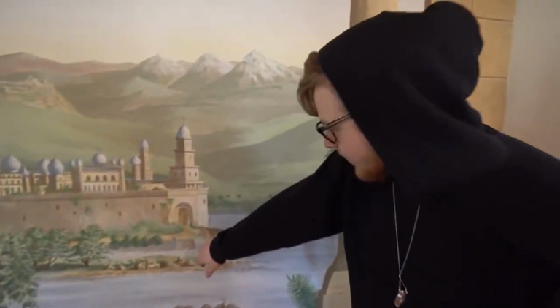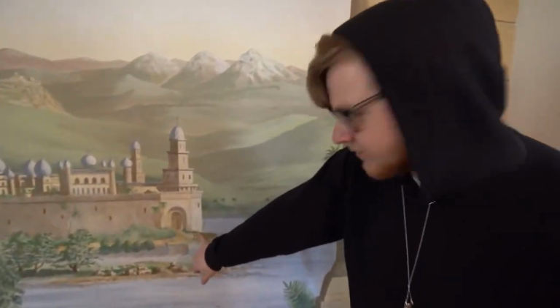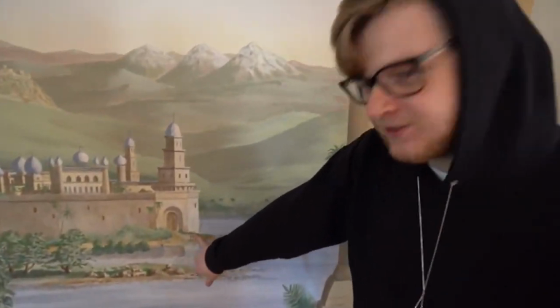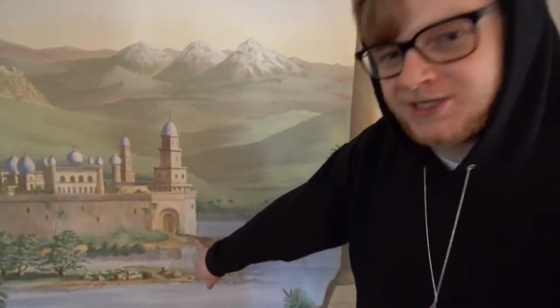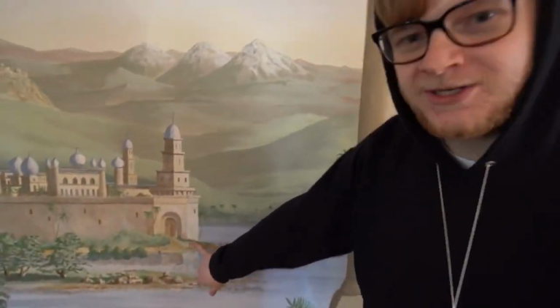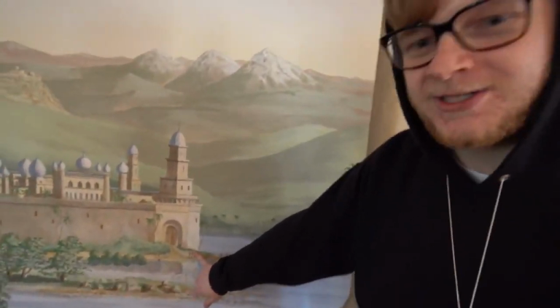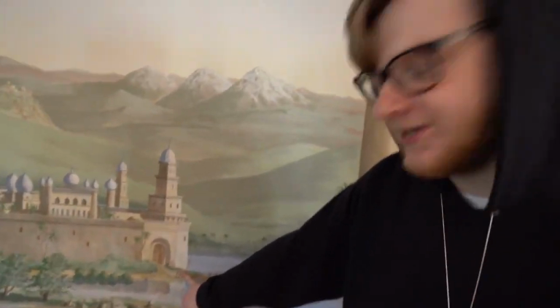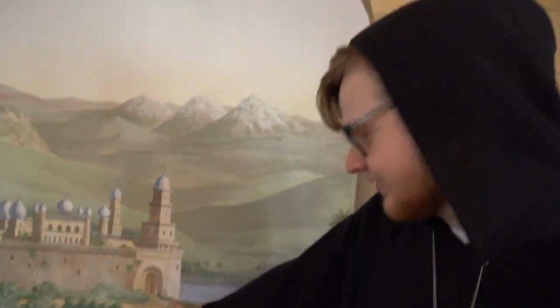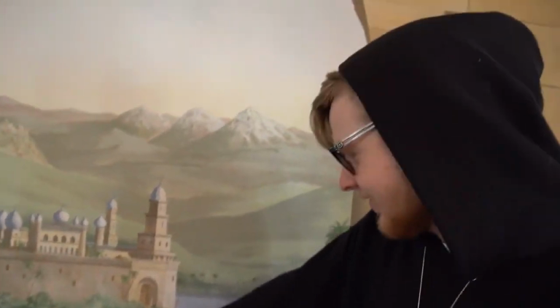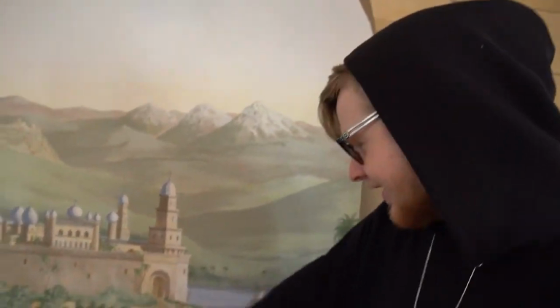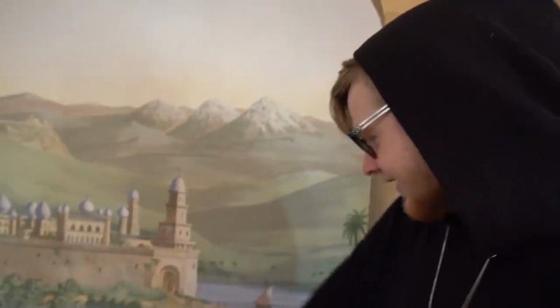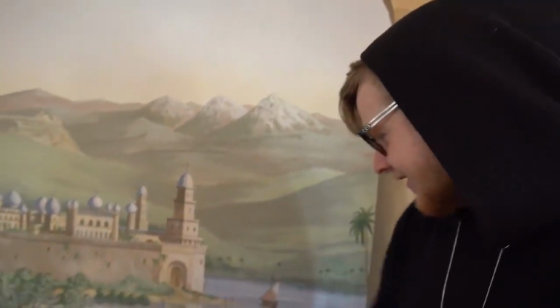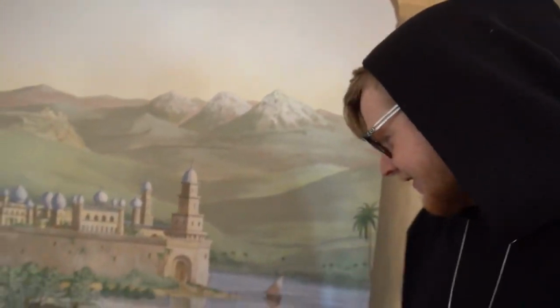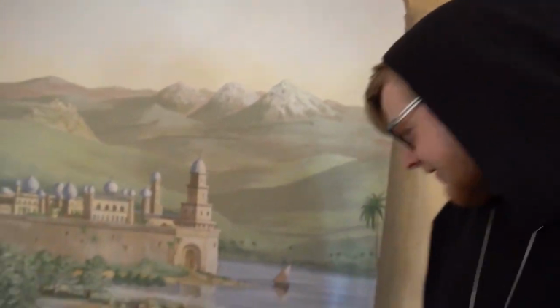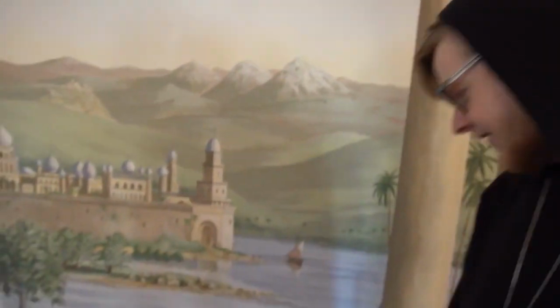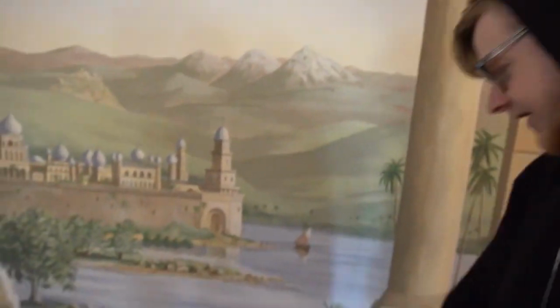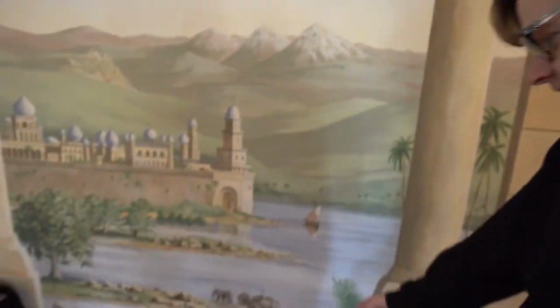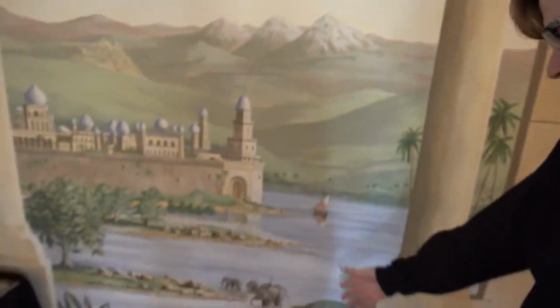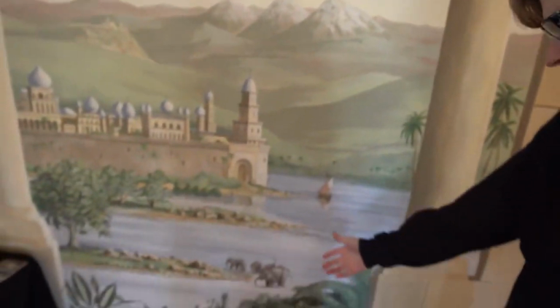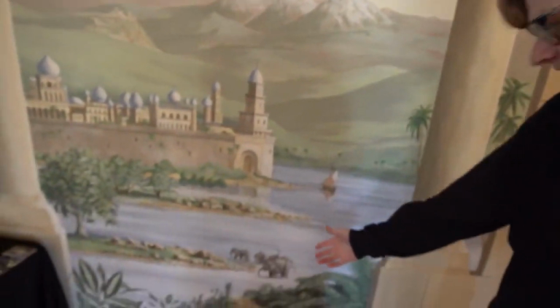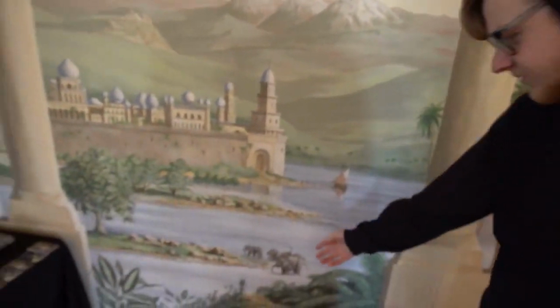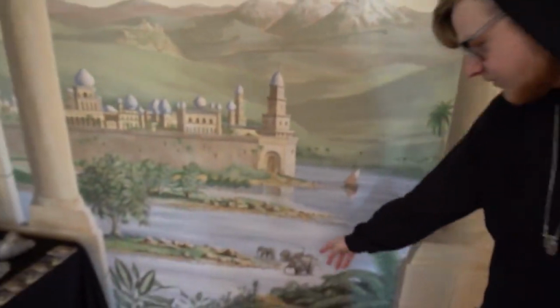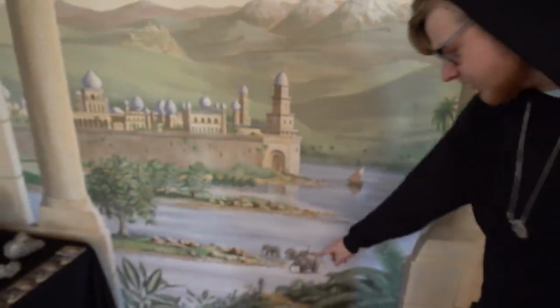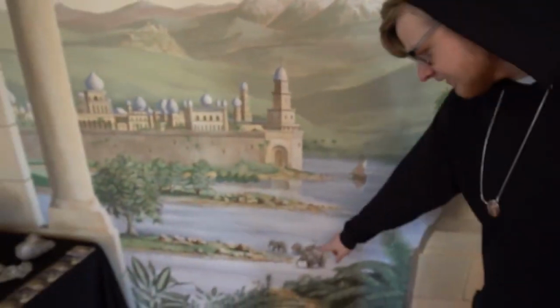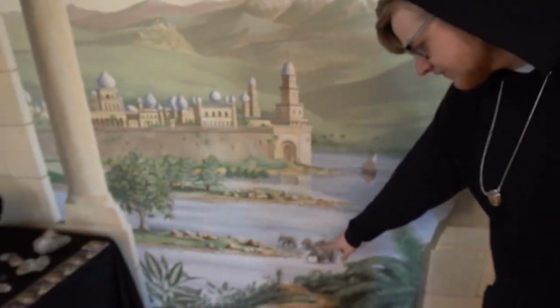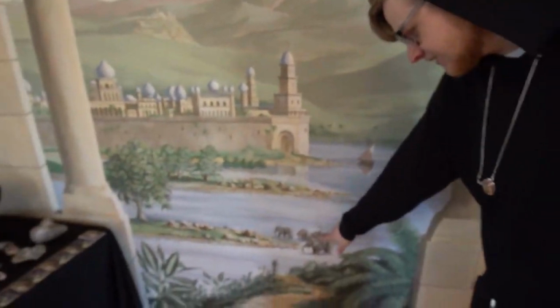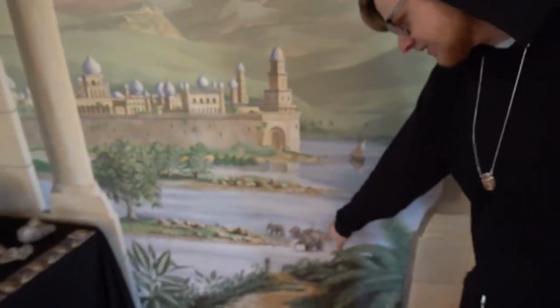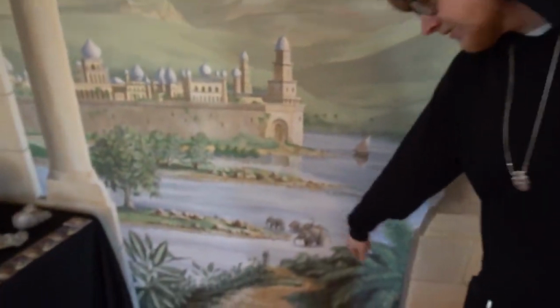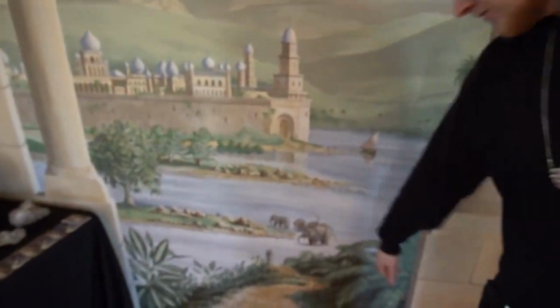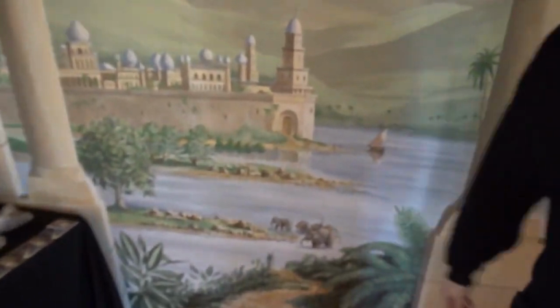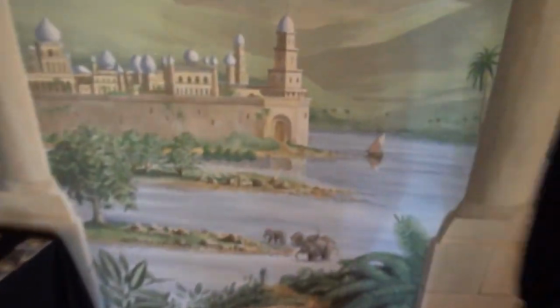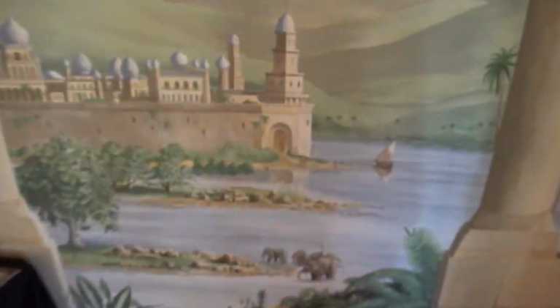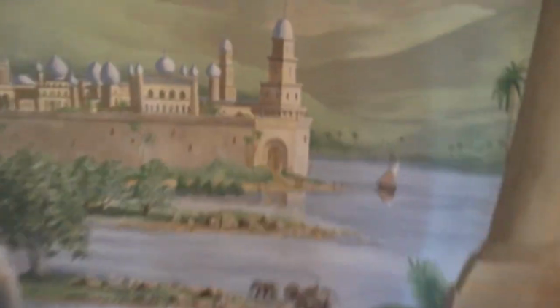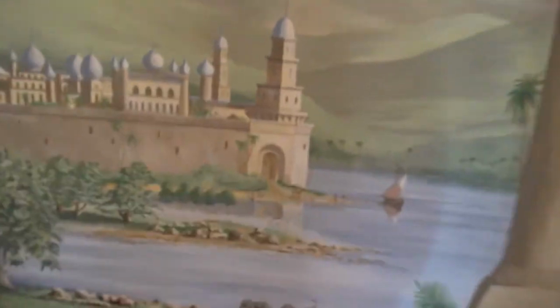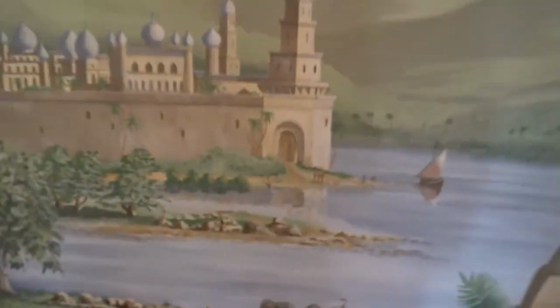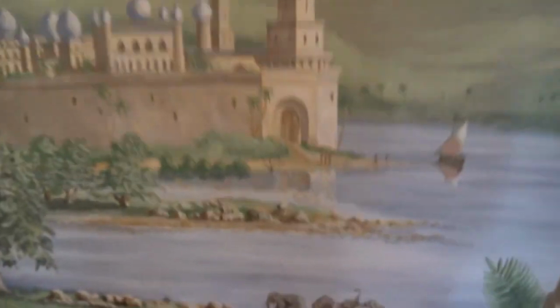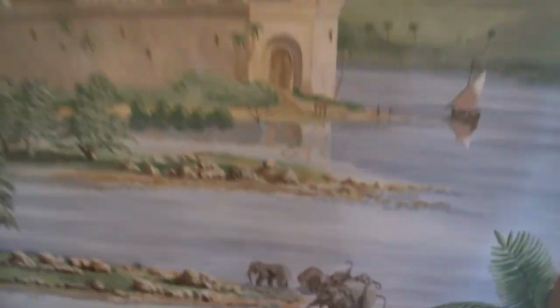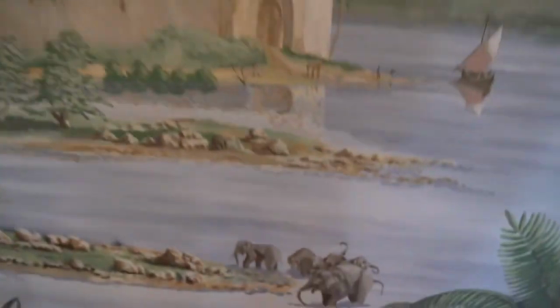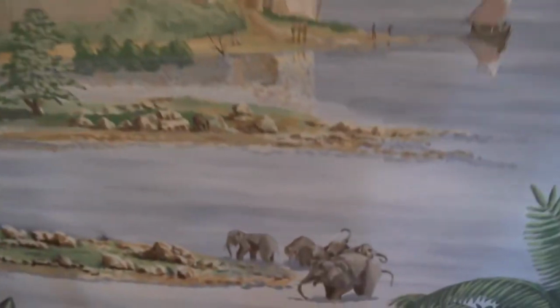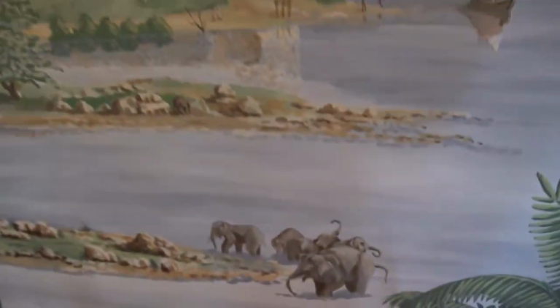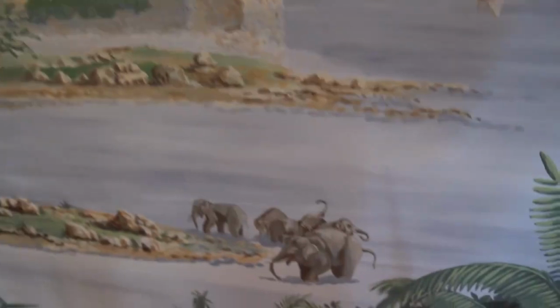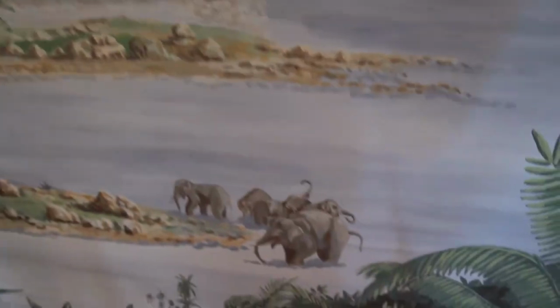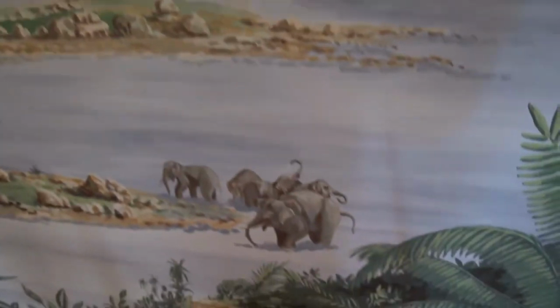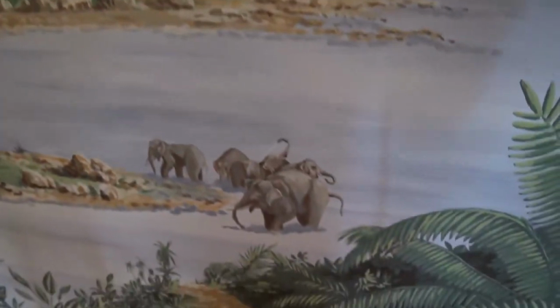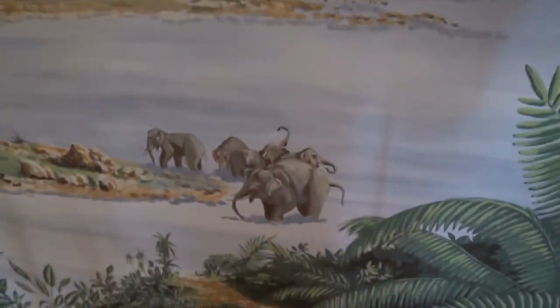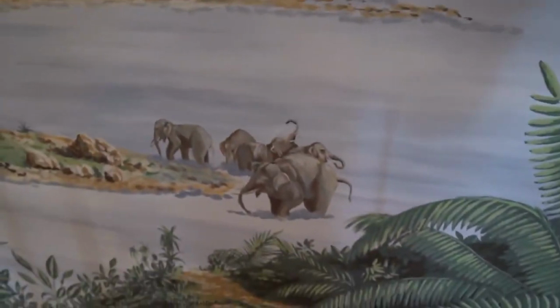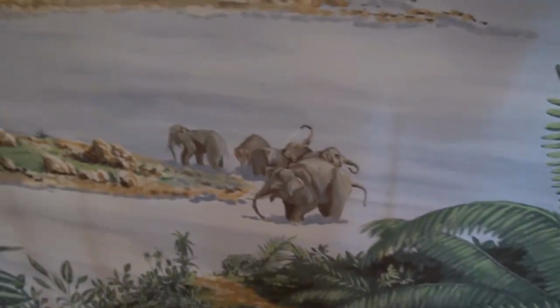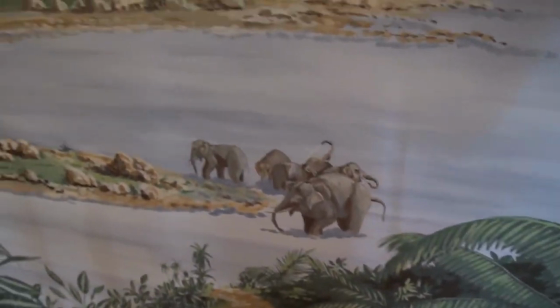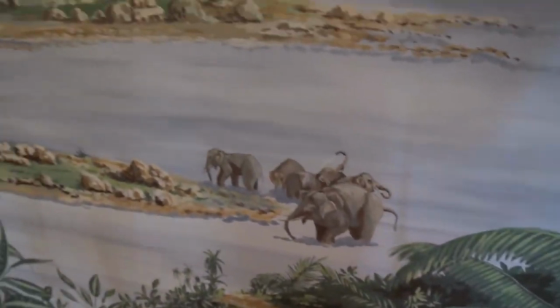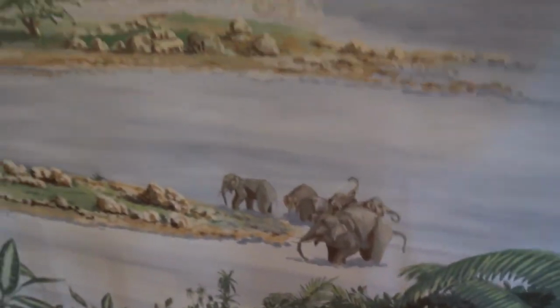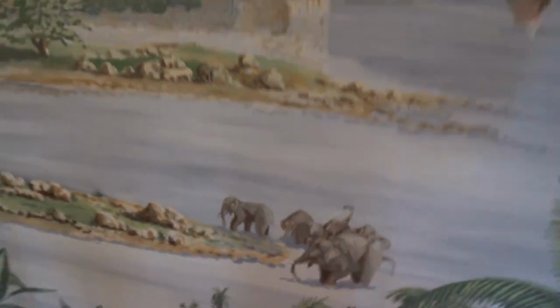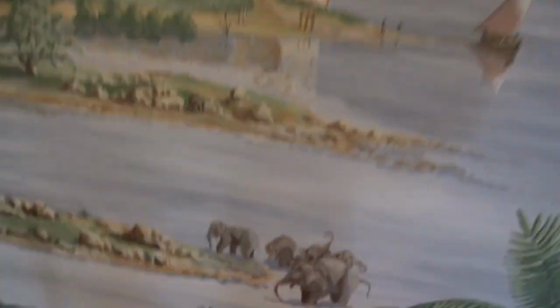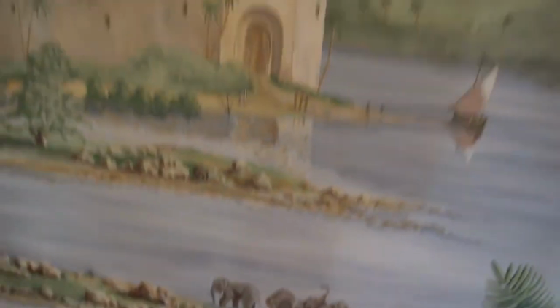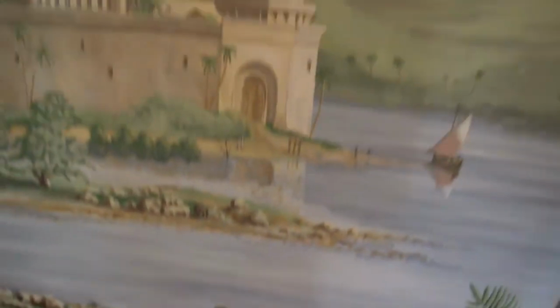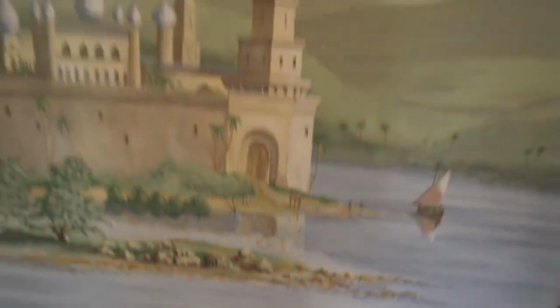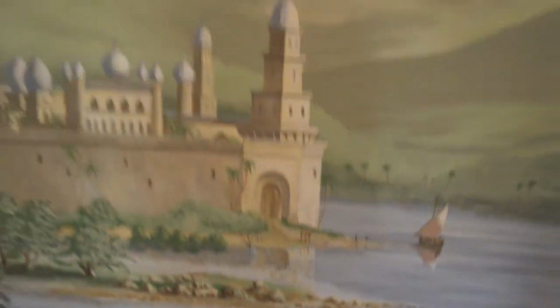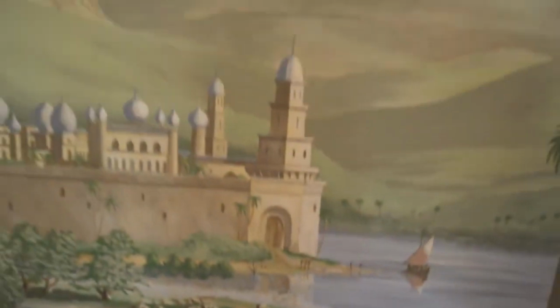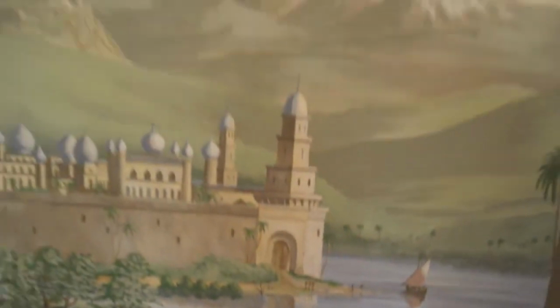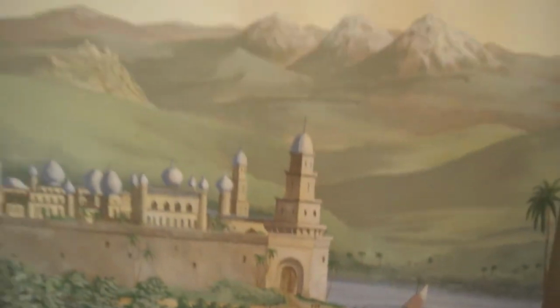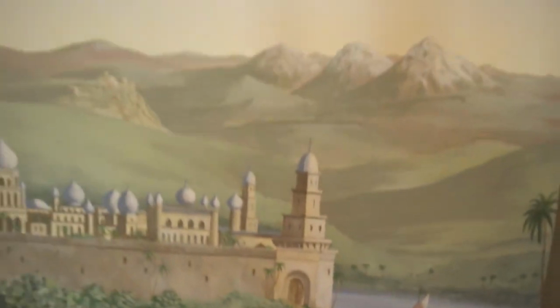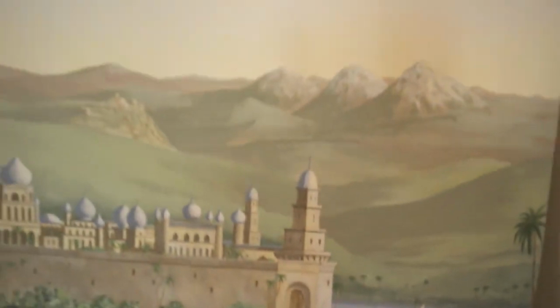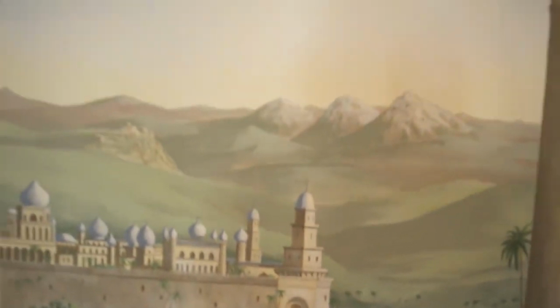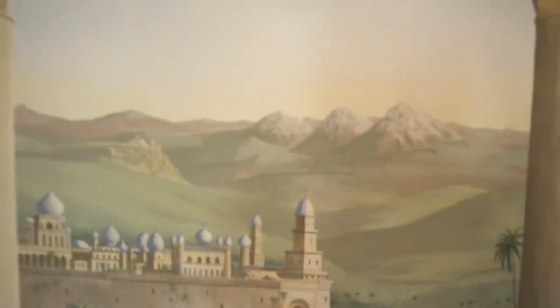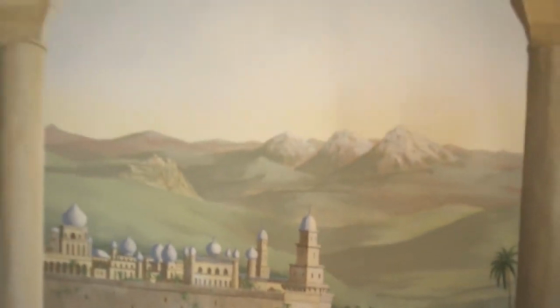This beautiful mural has all the little people with water jugs on their heads and elephants spraying themselves — just a kind of utopian society.